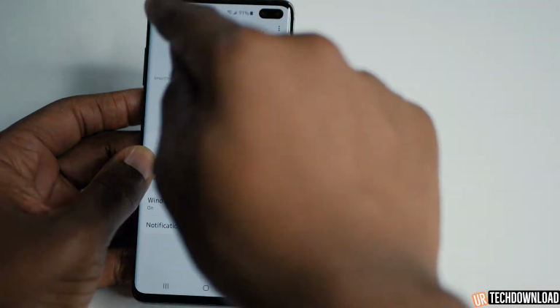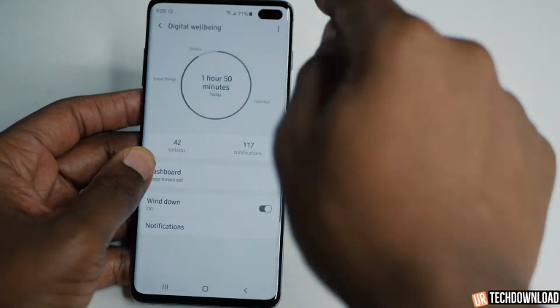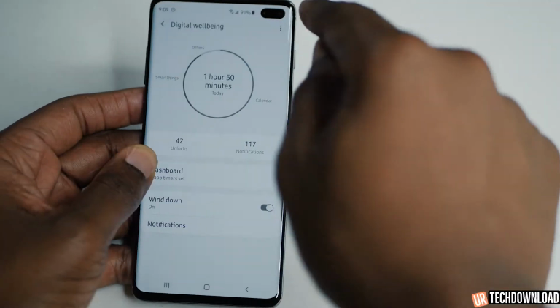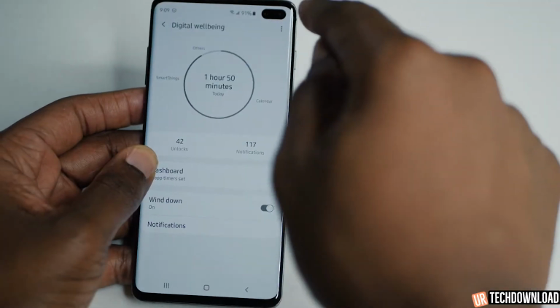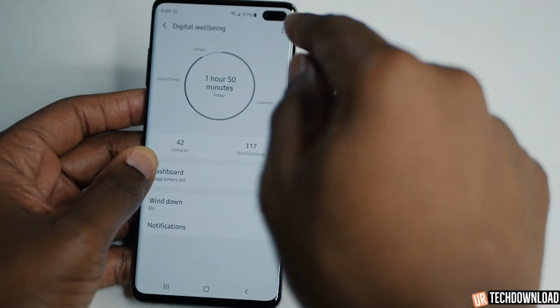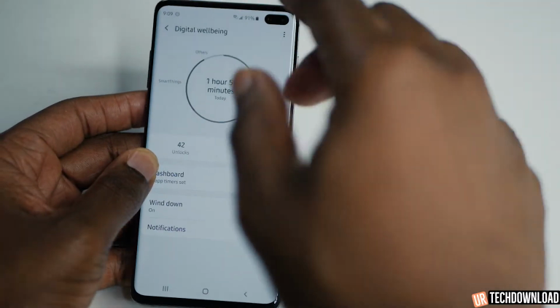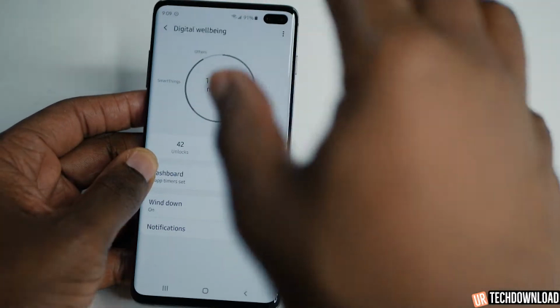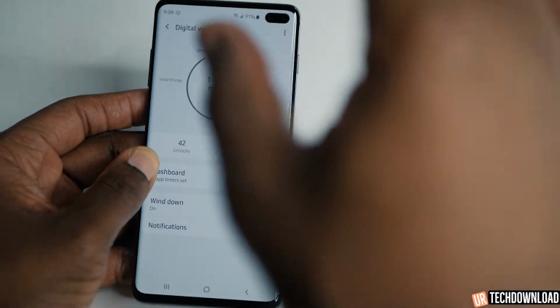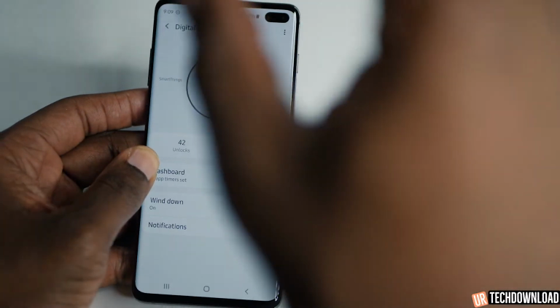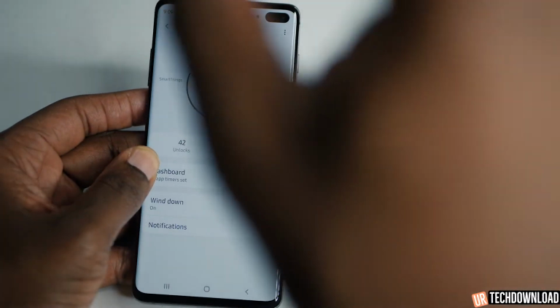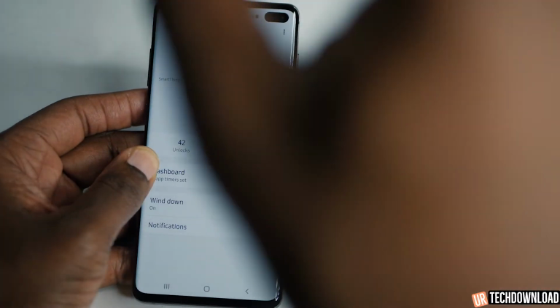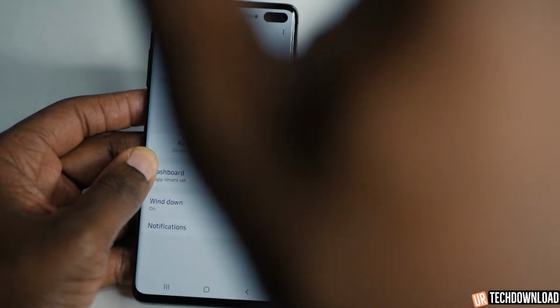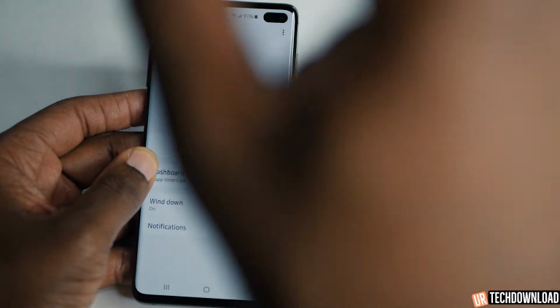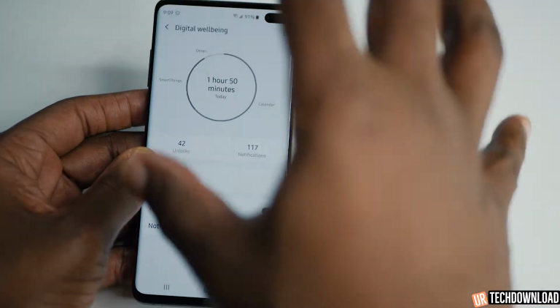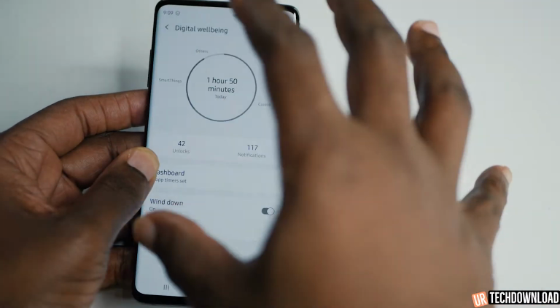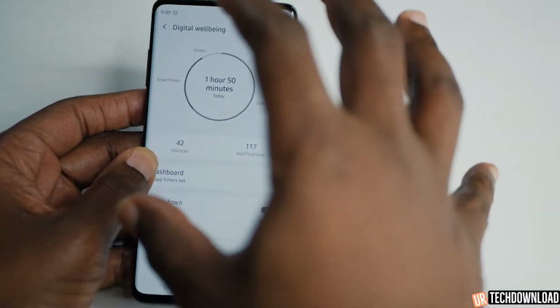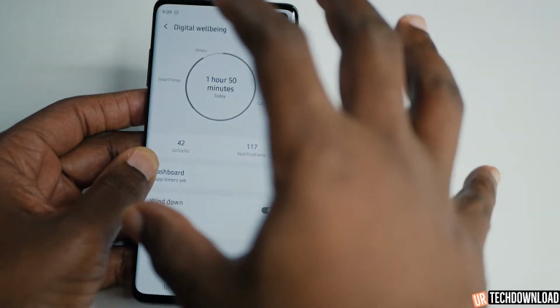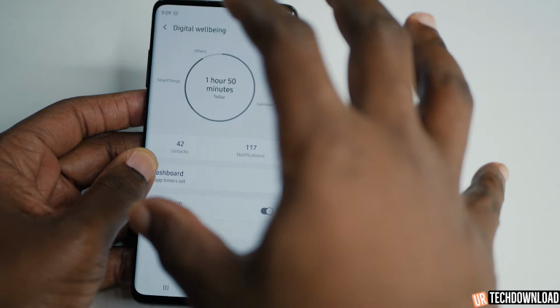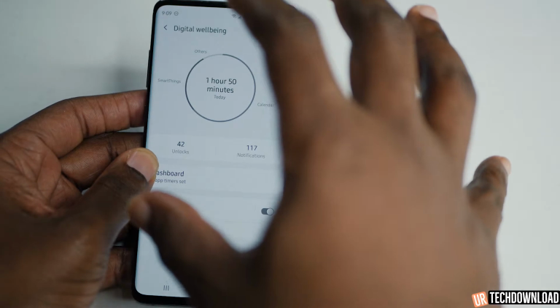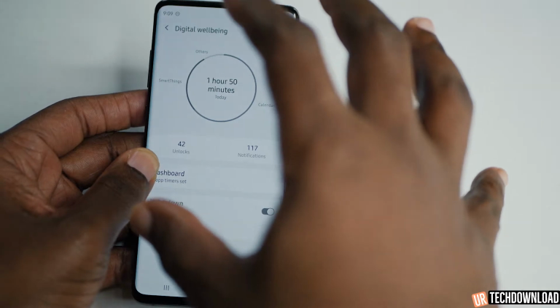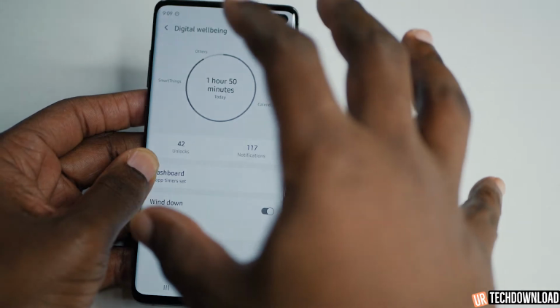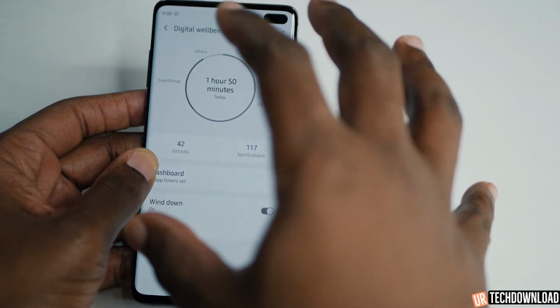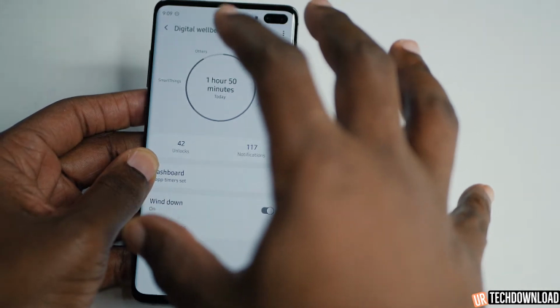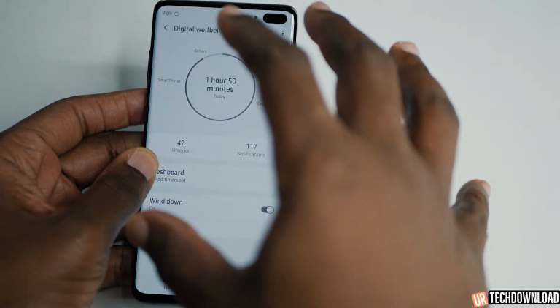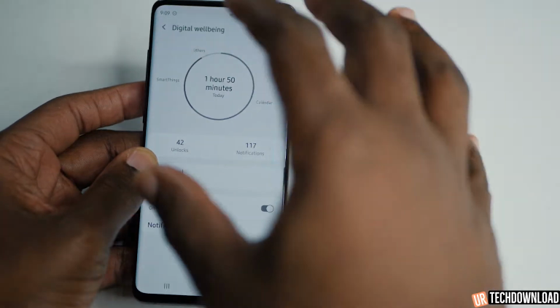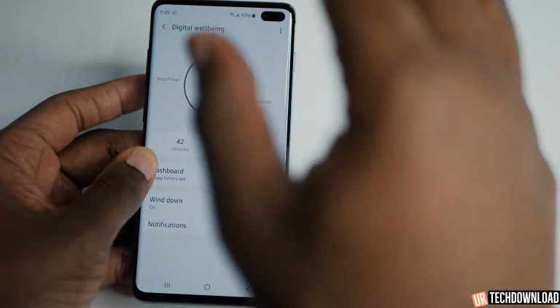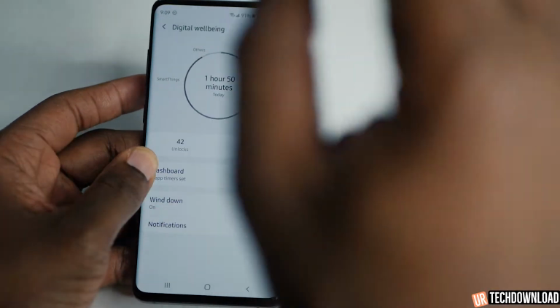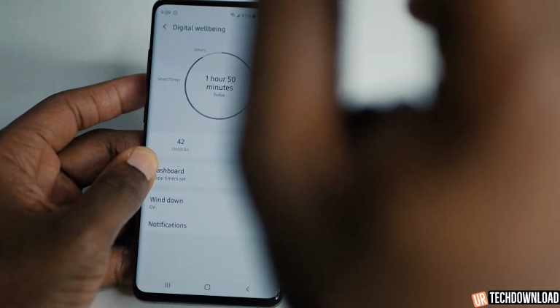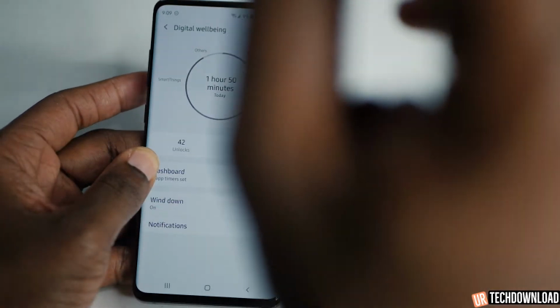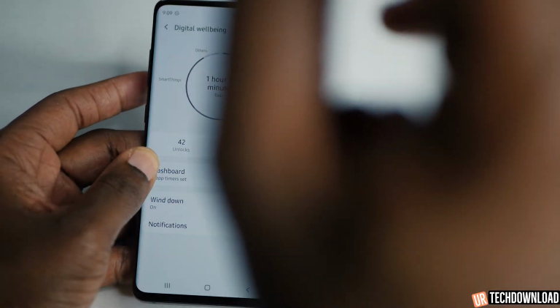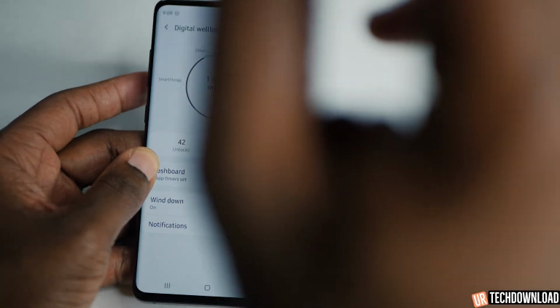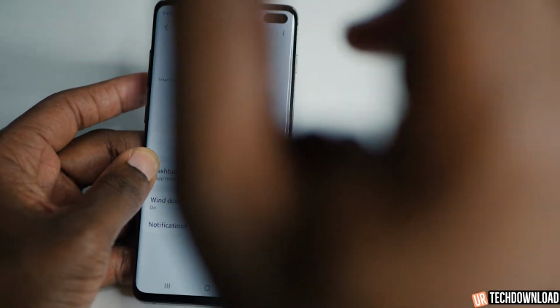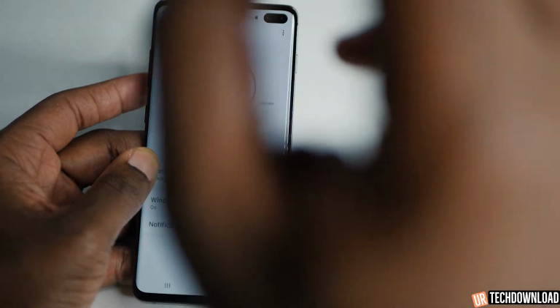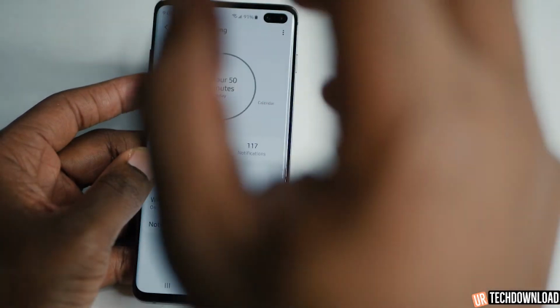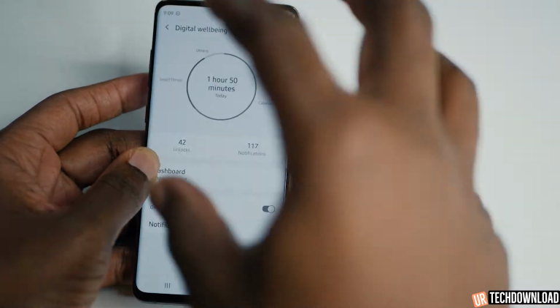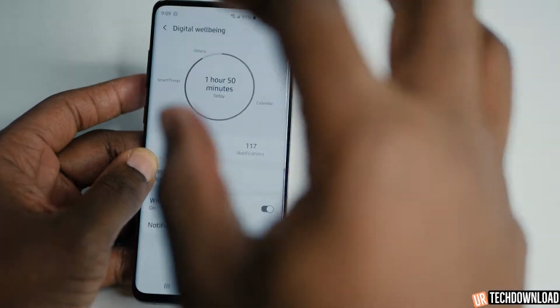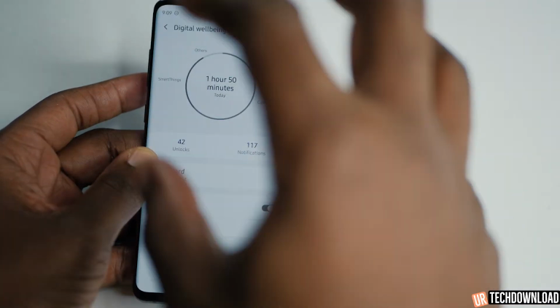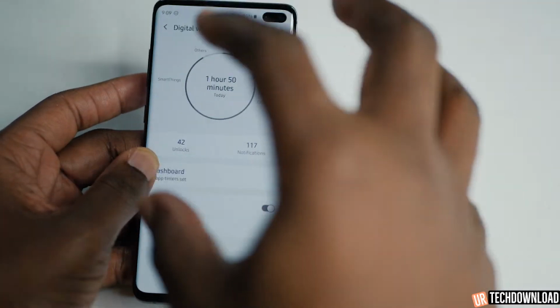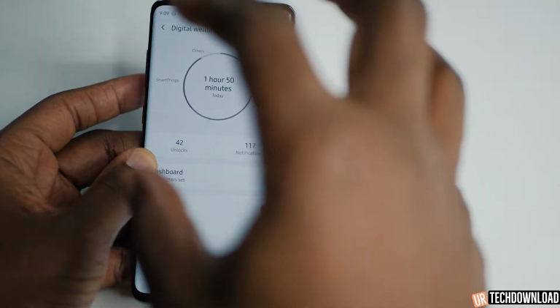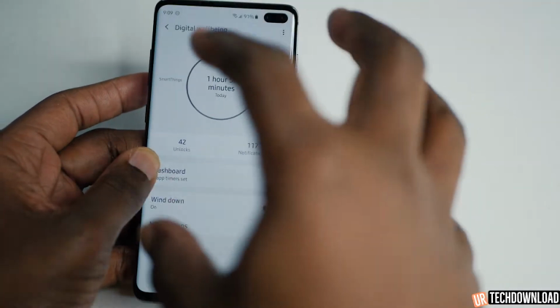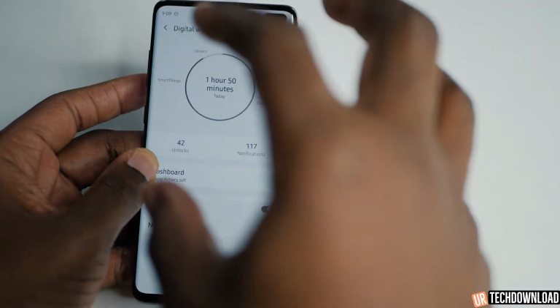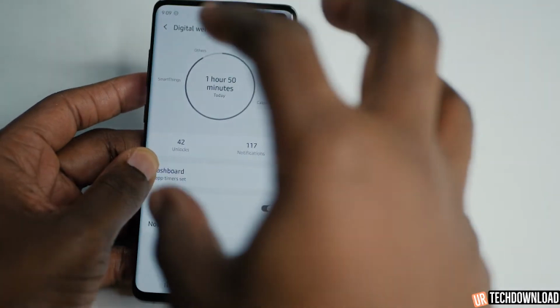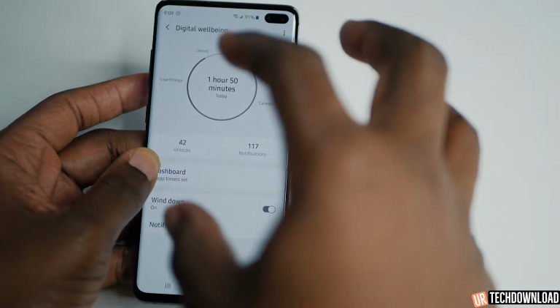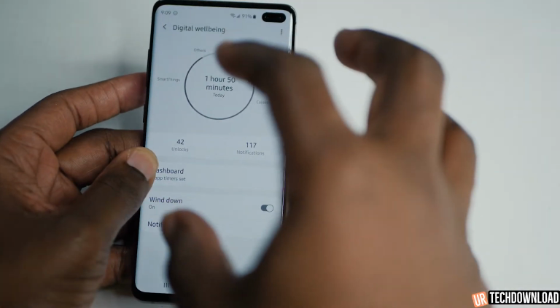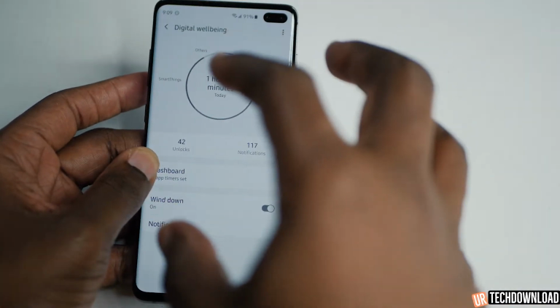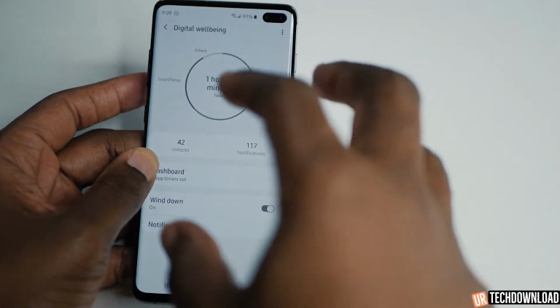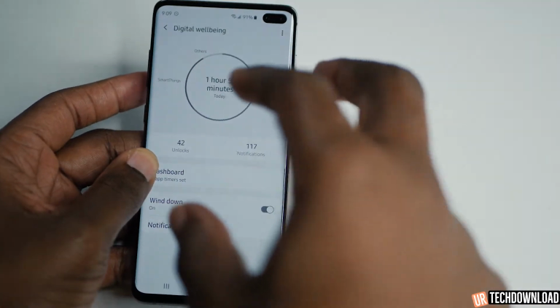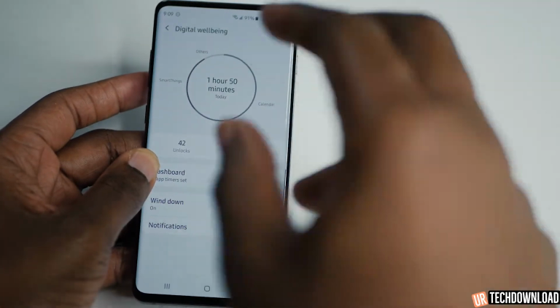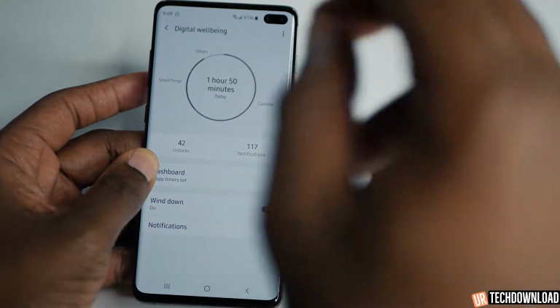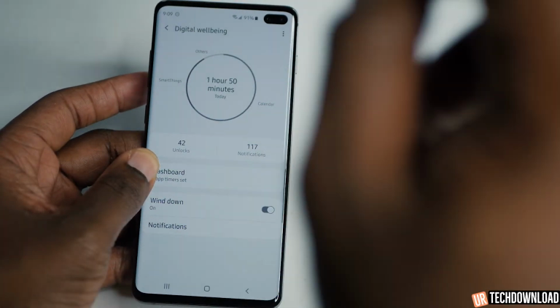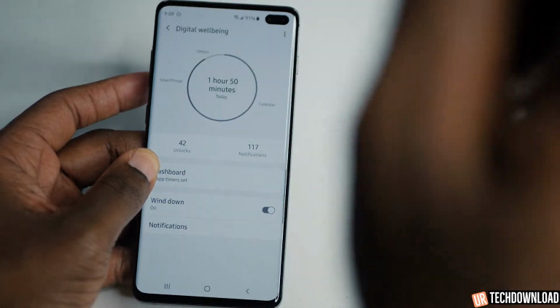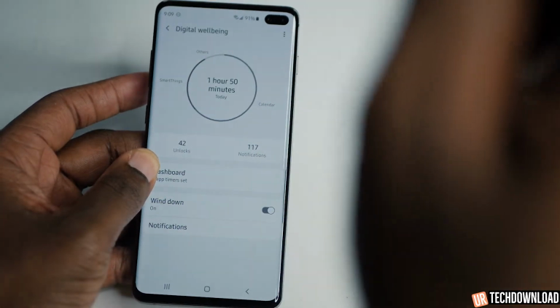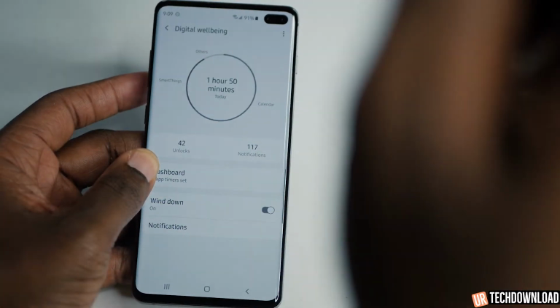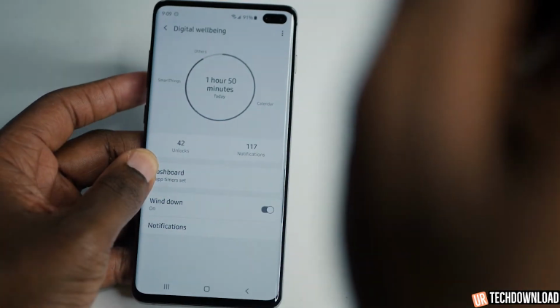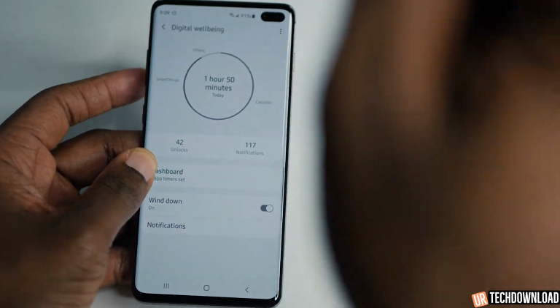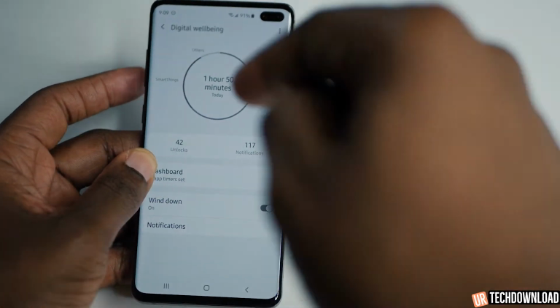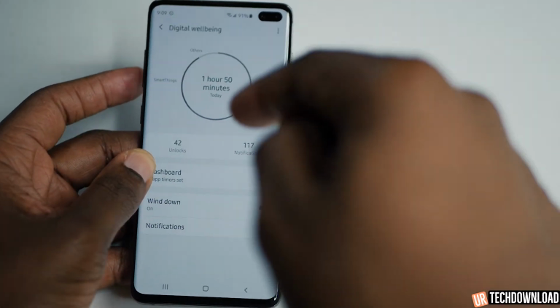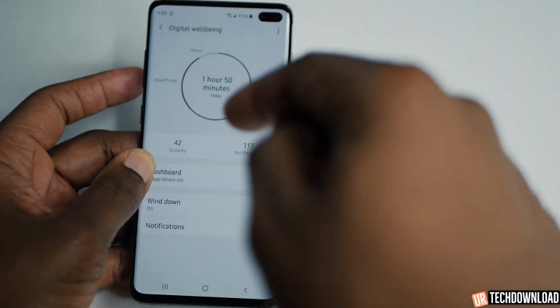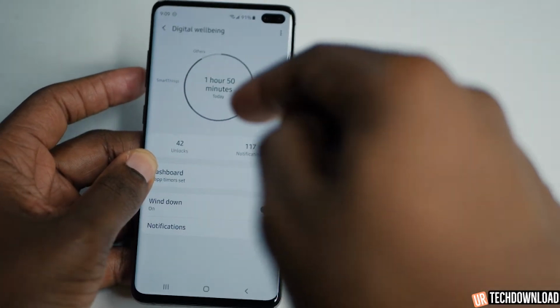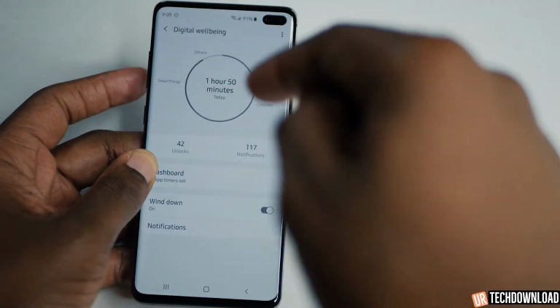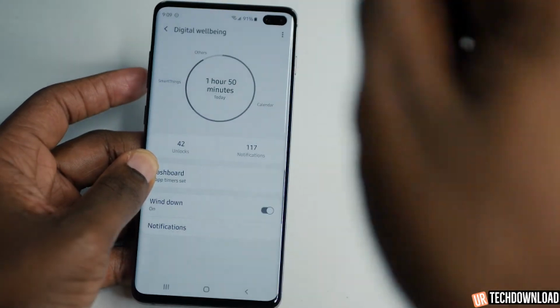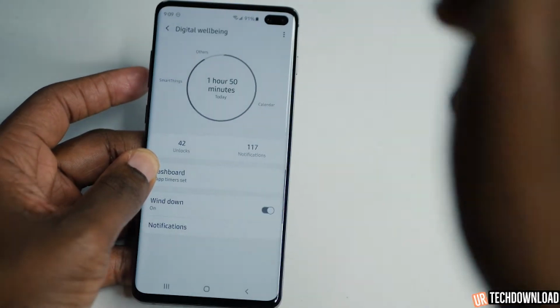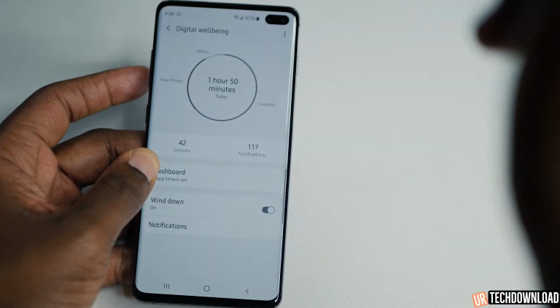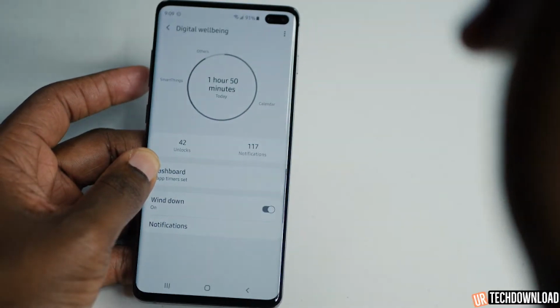Digital well-being — monitor how much you use your phone. Let's try not to use it too crazy. You heard it here first.